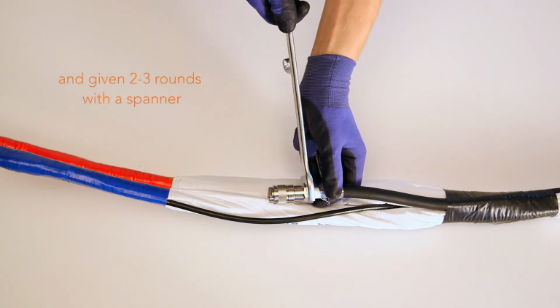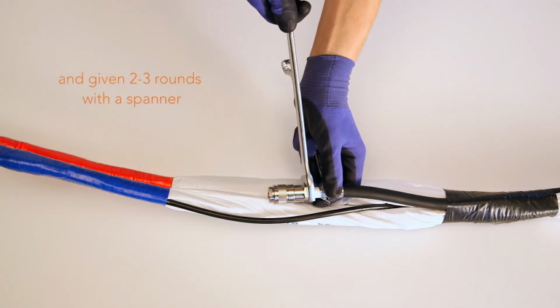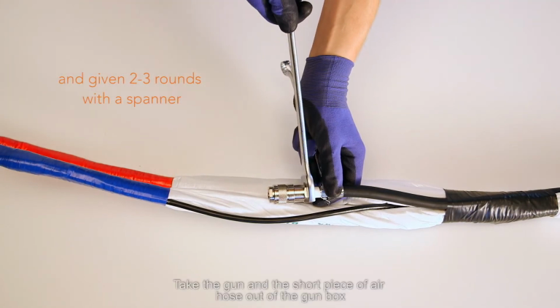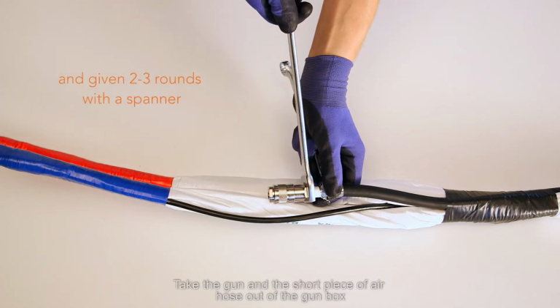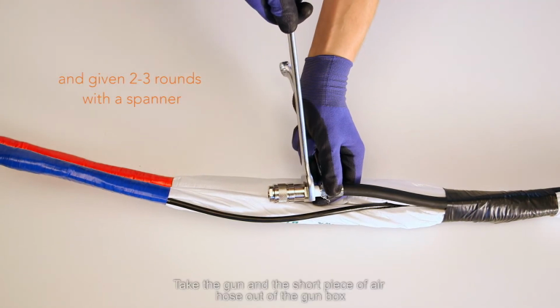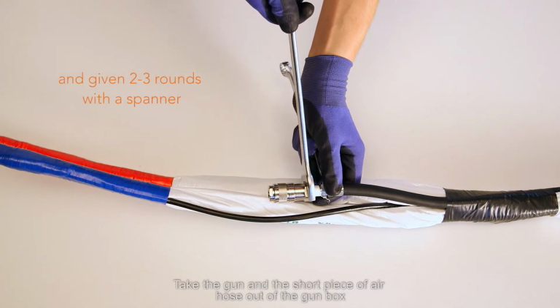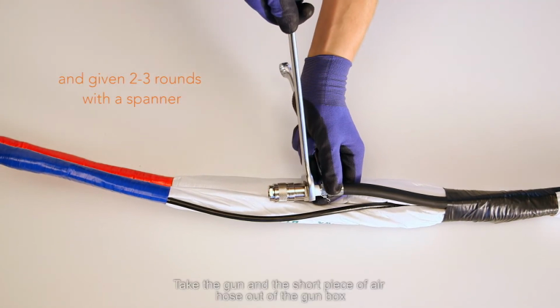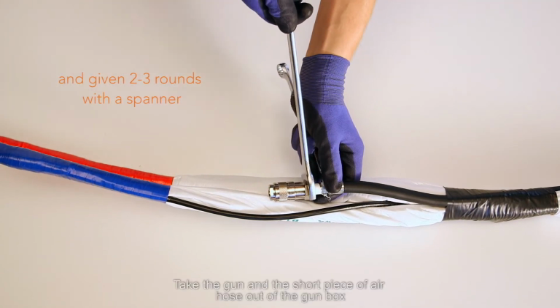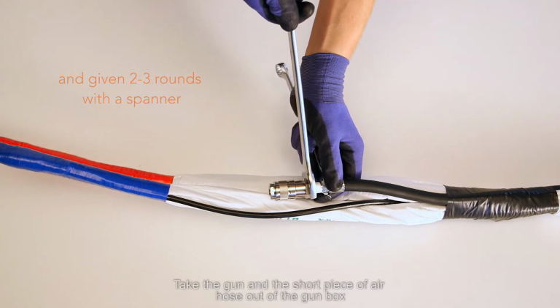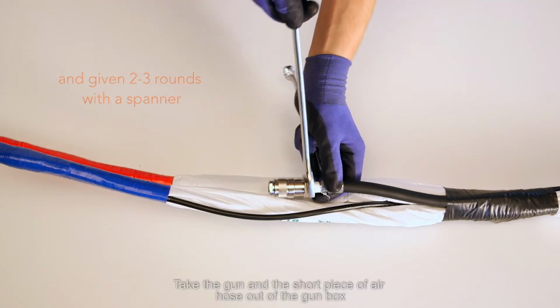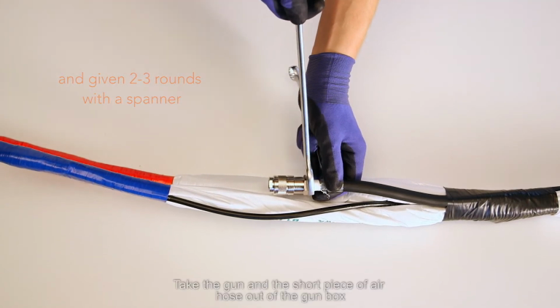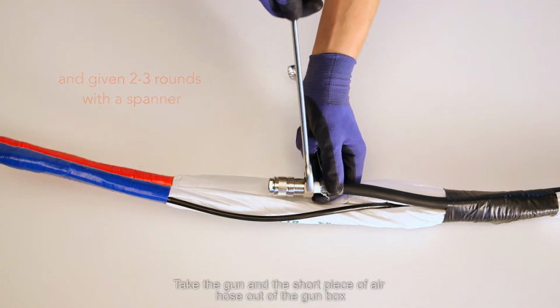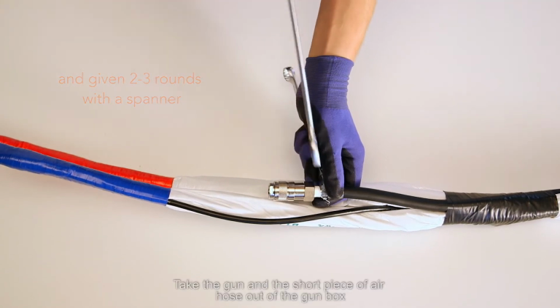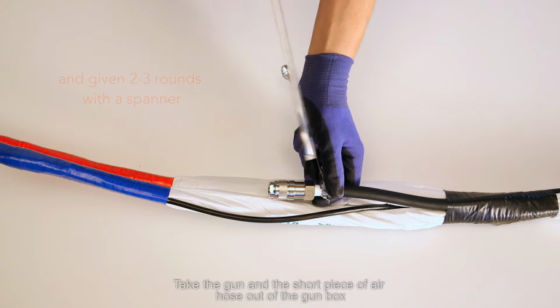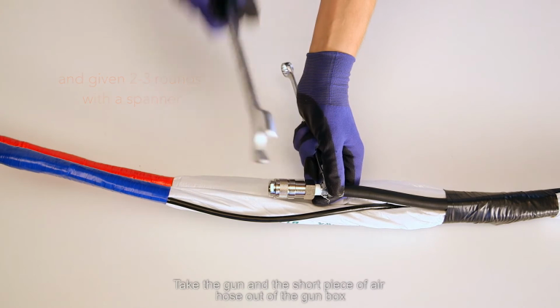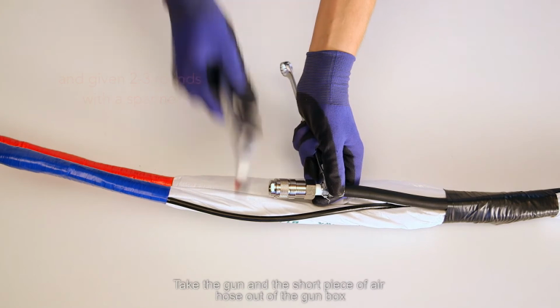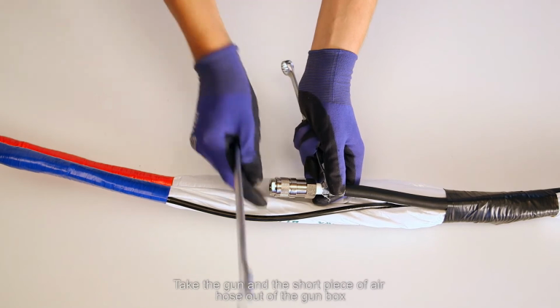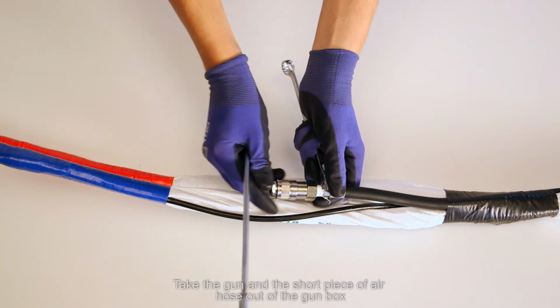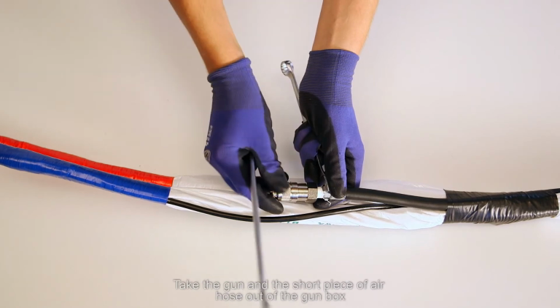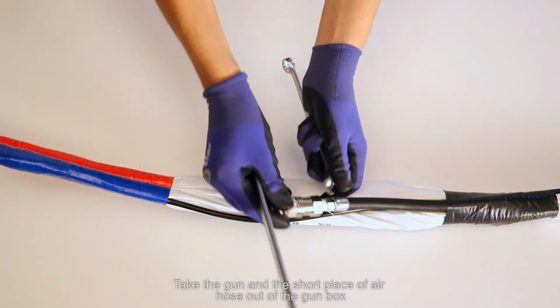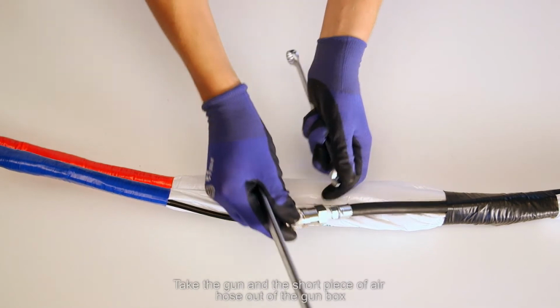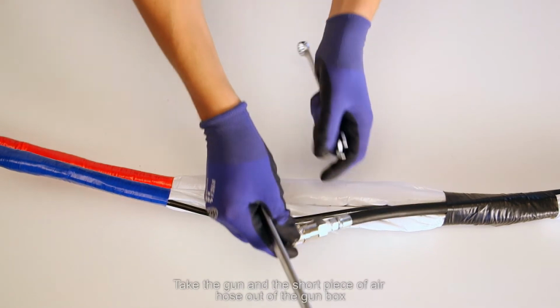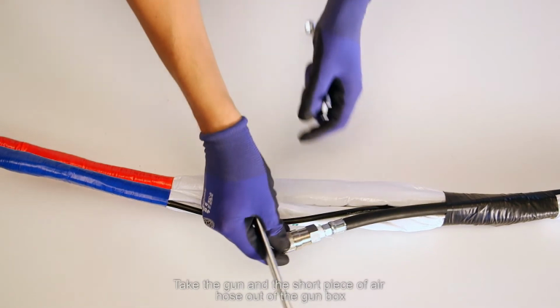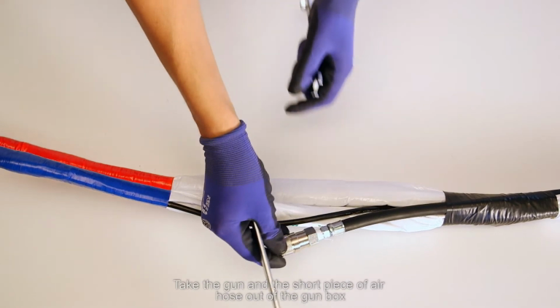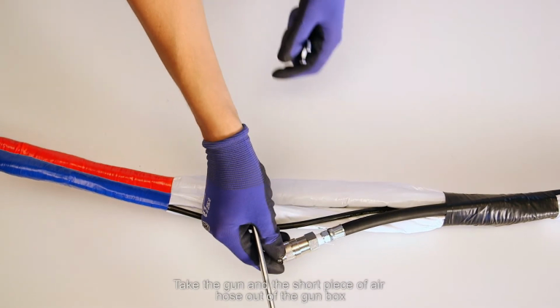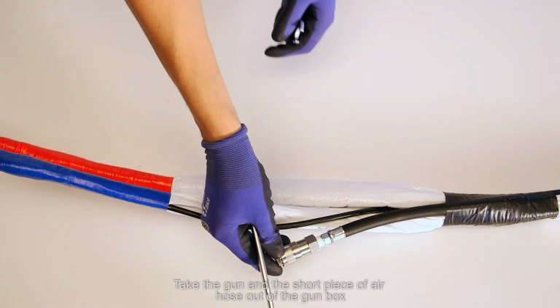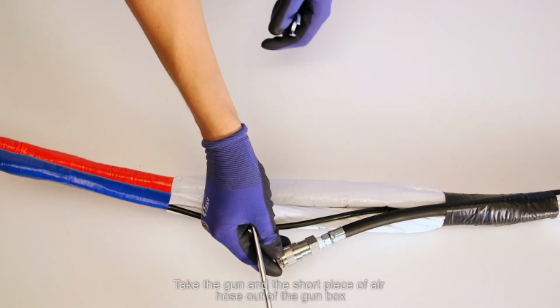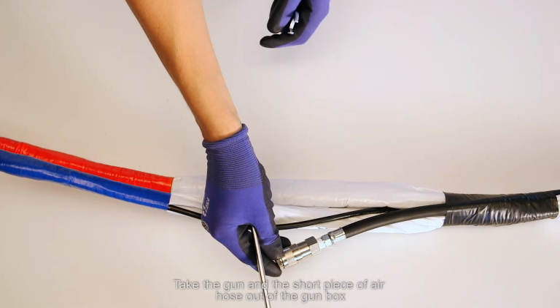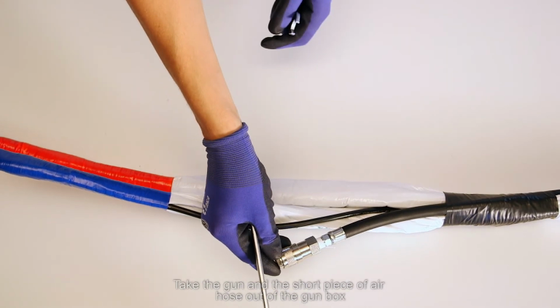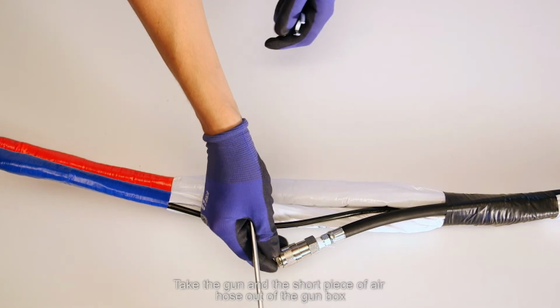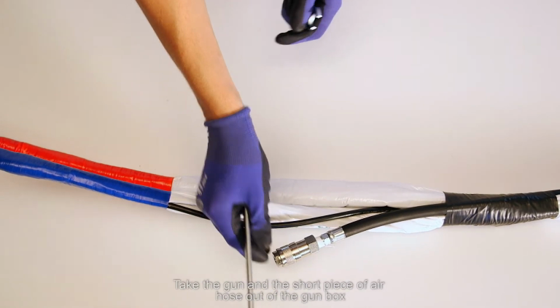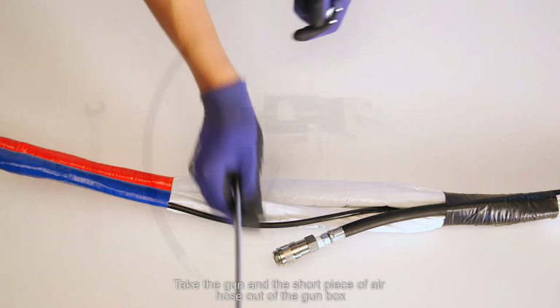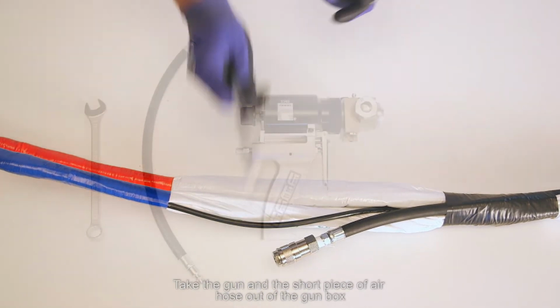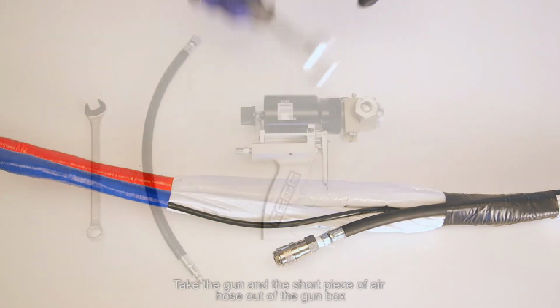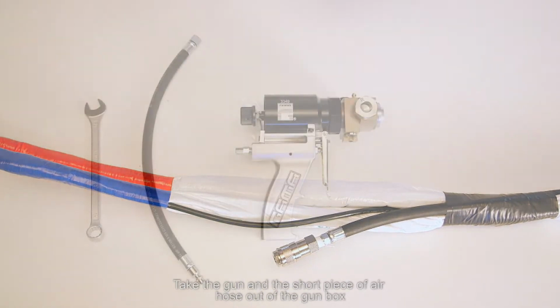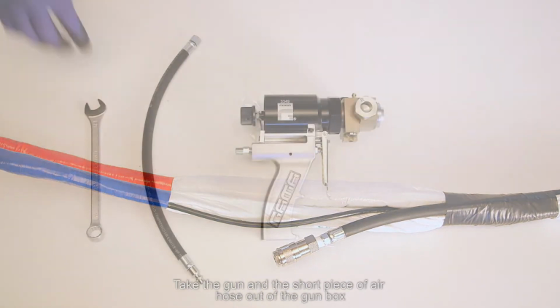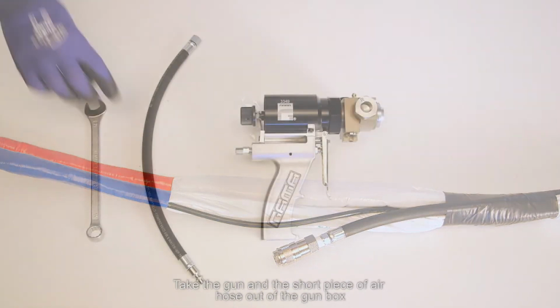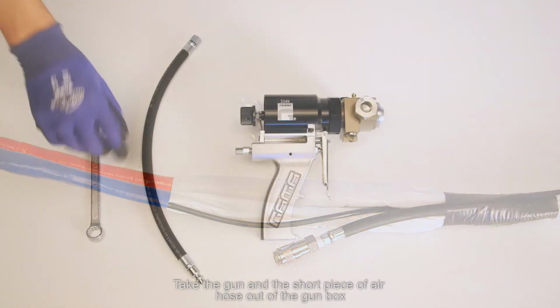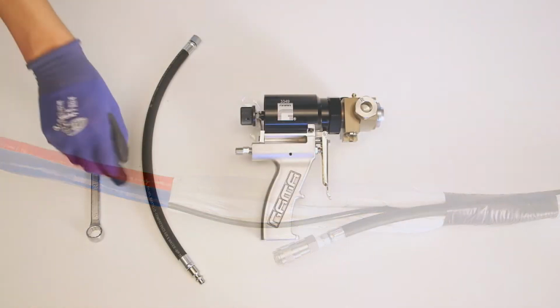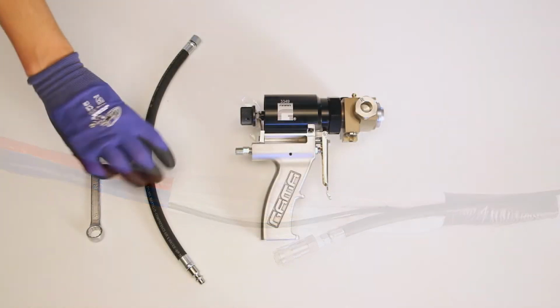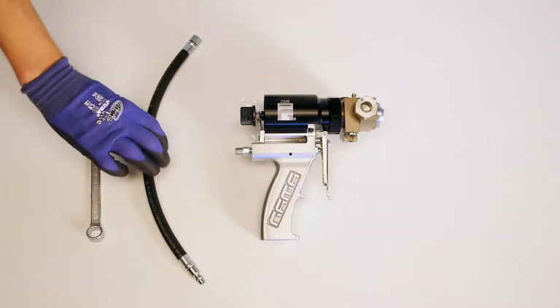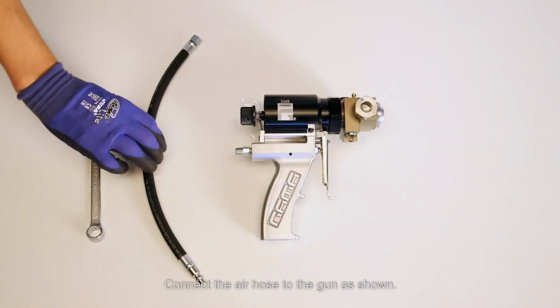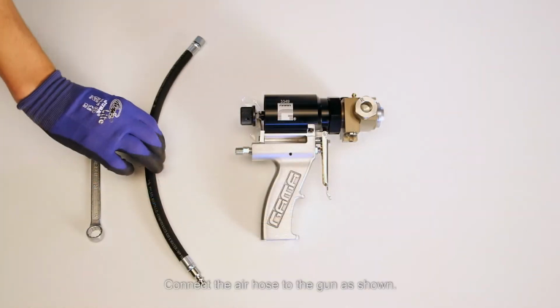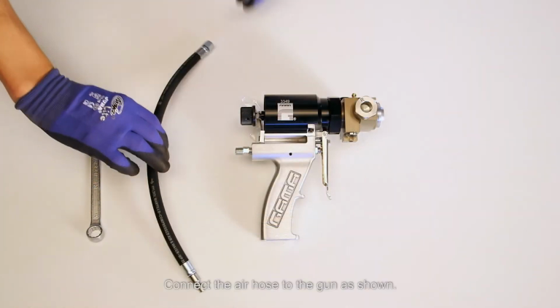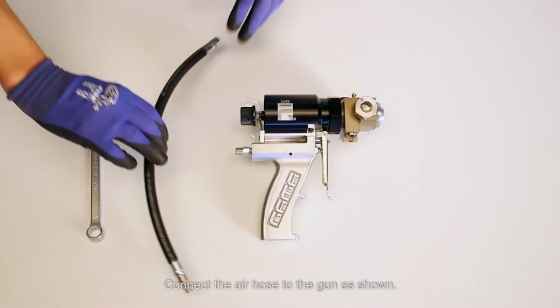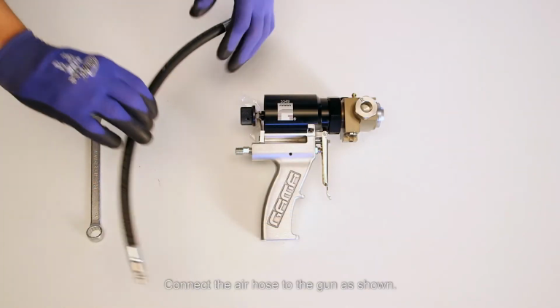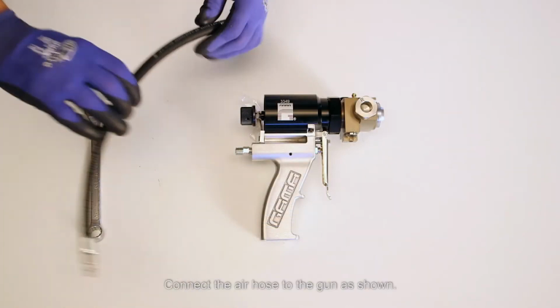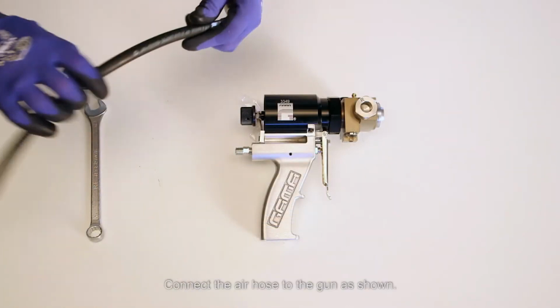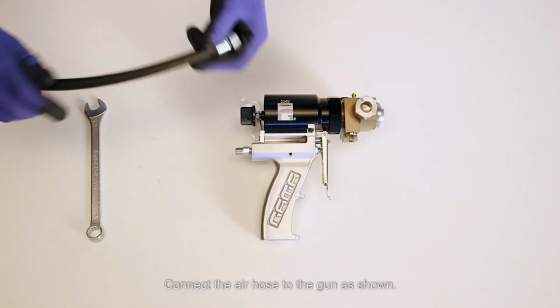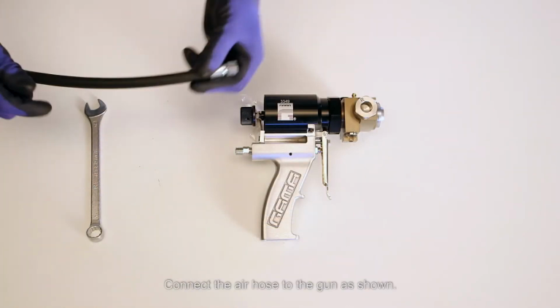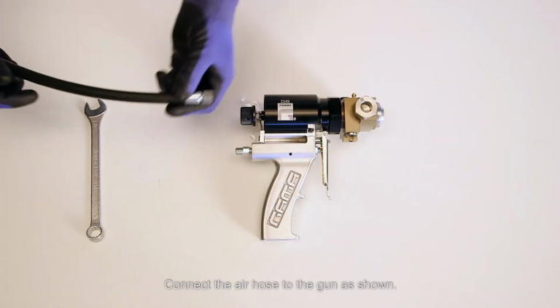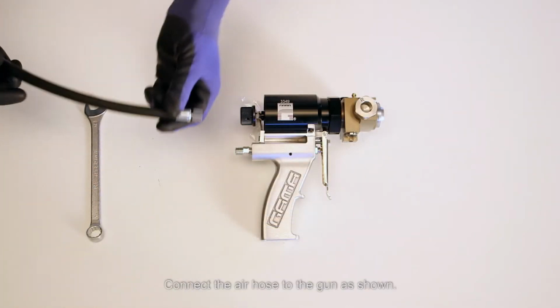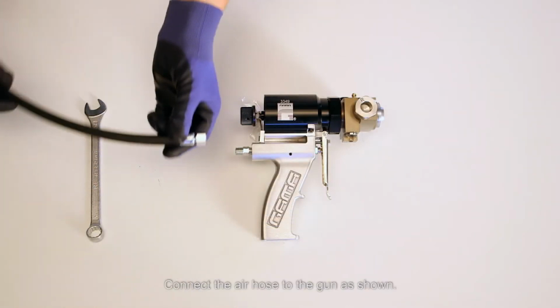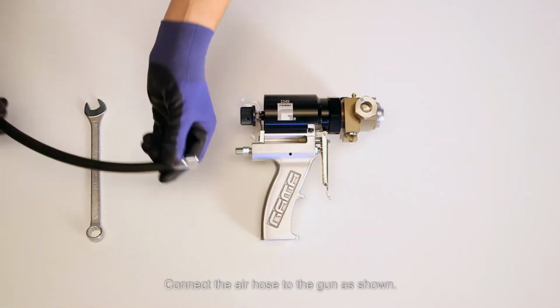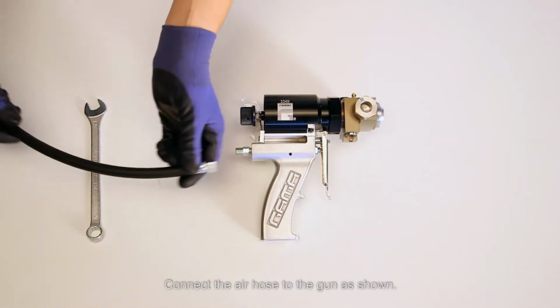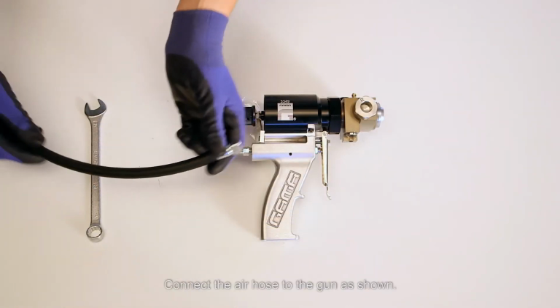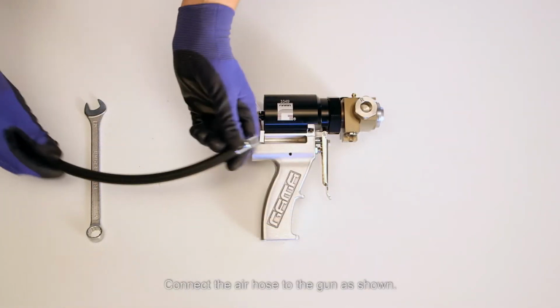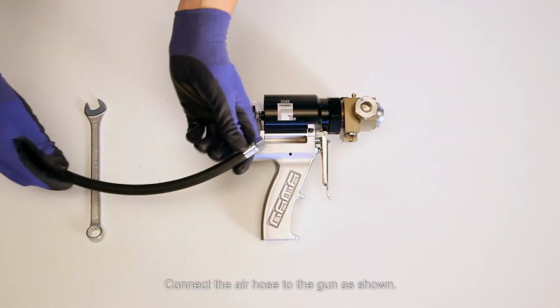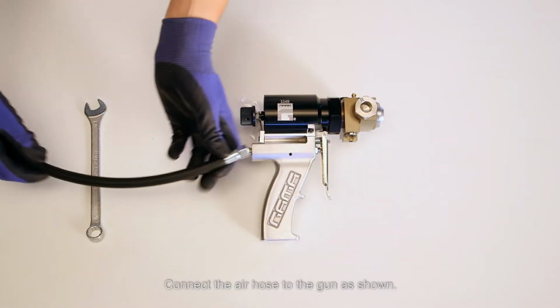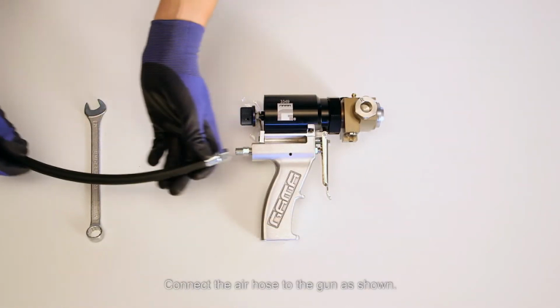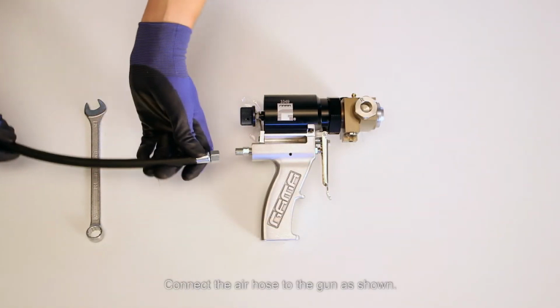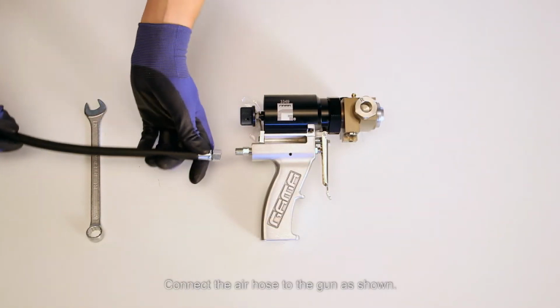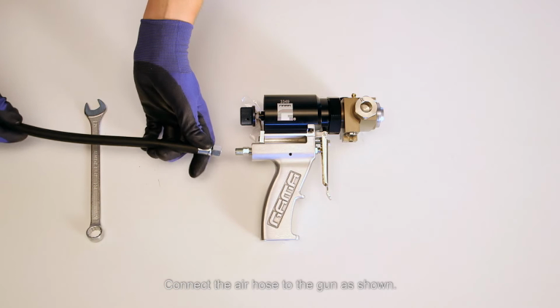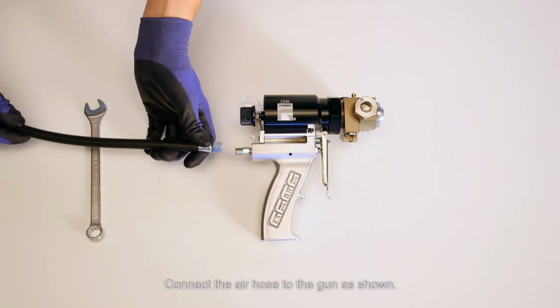Take the gun and the short piece of air hose out of the gun box. Connect the air hose to the gun as shown.